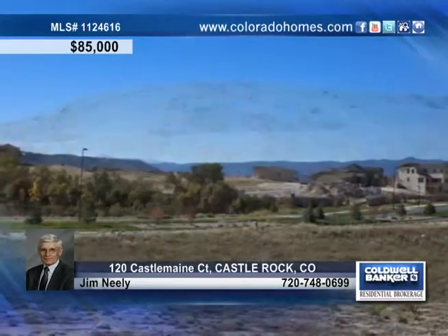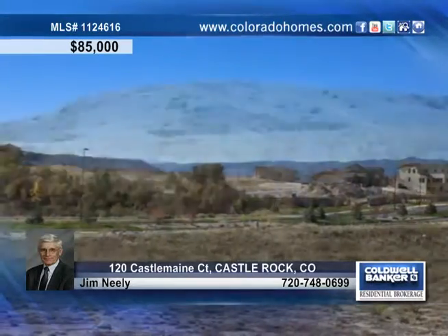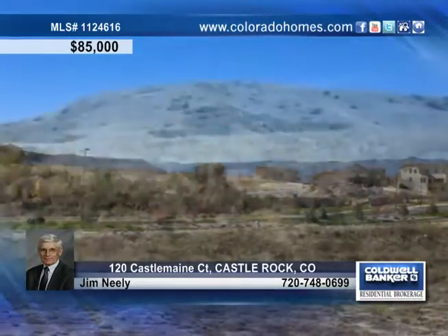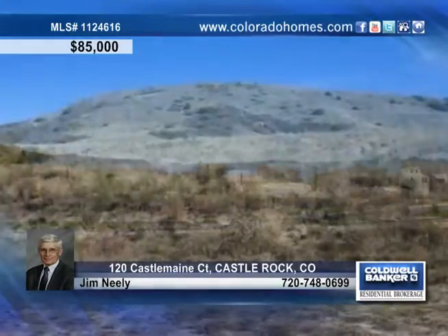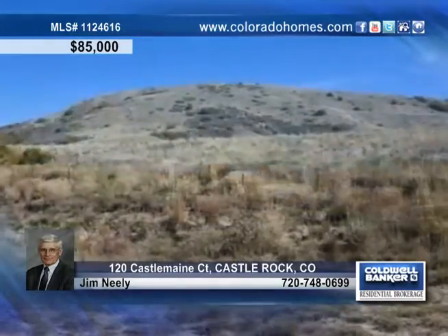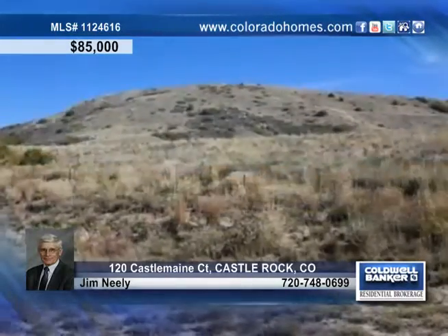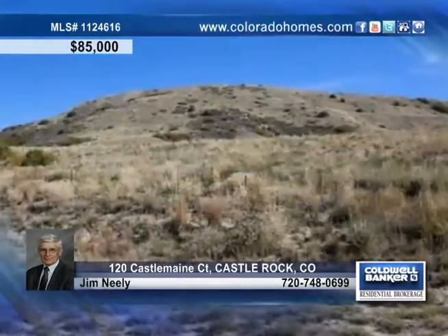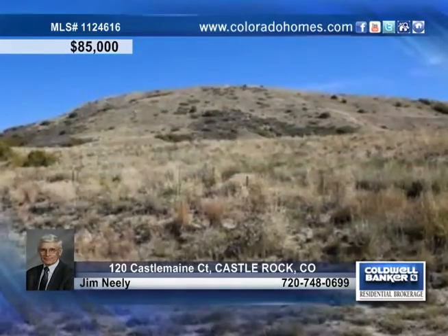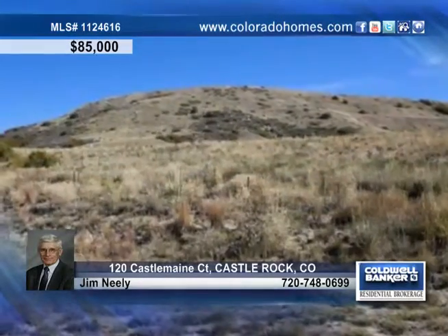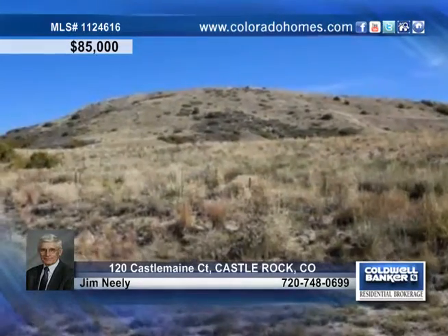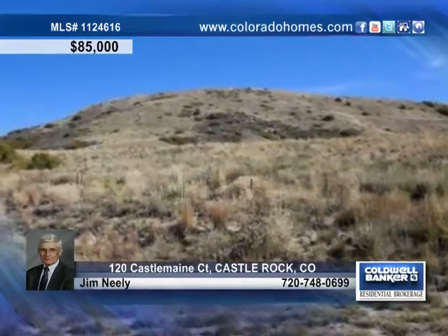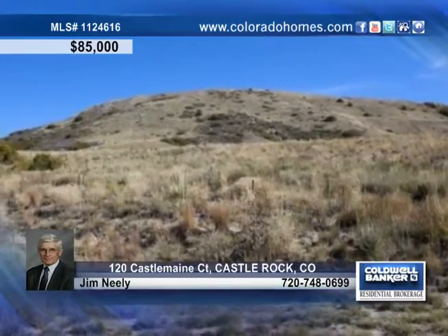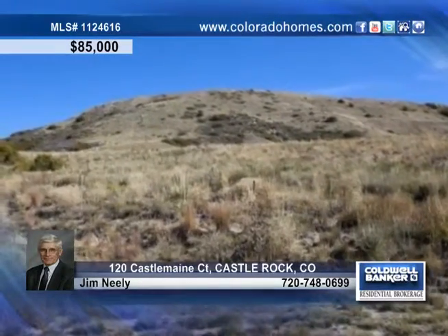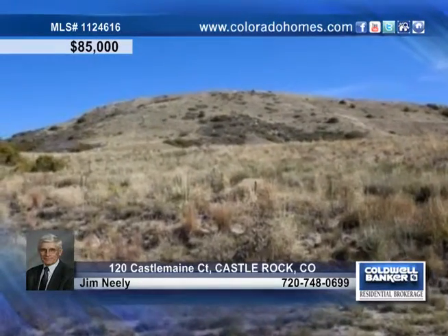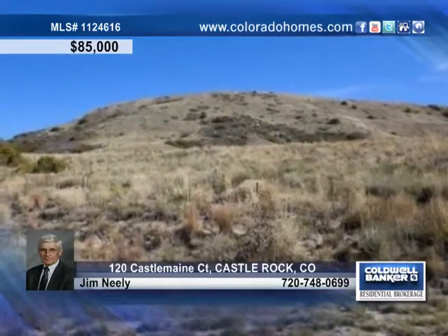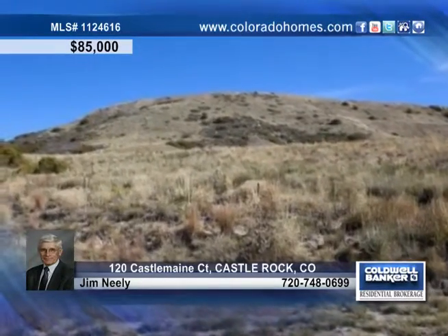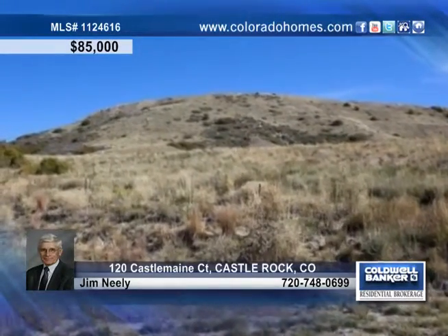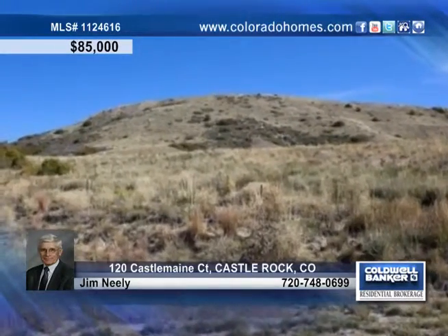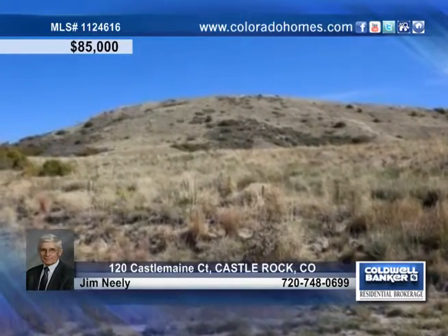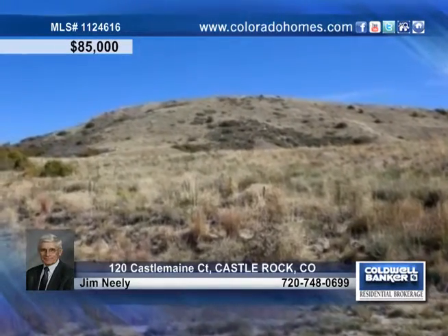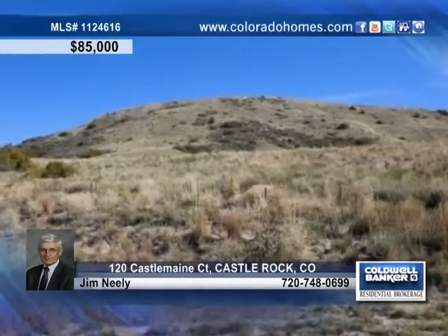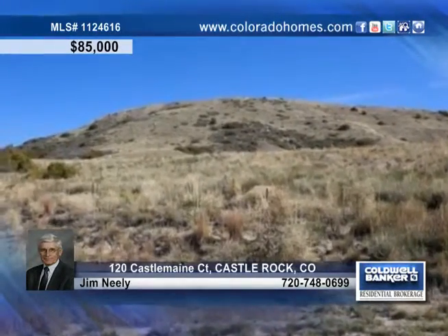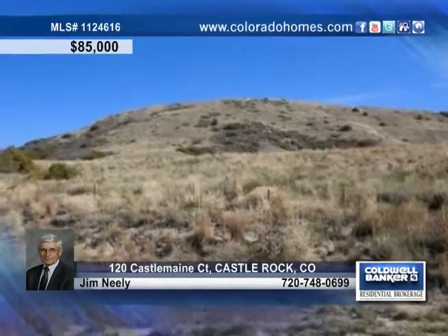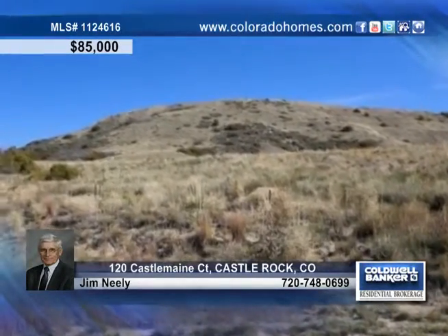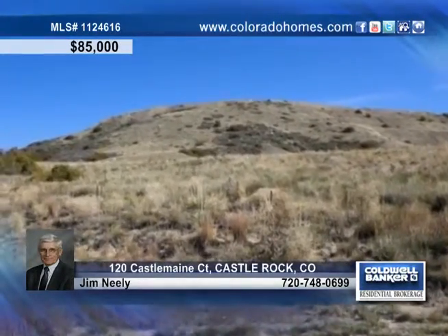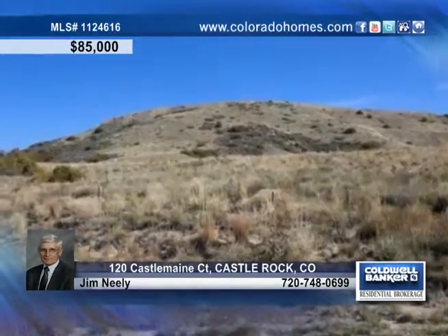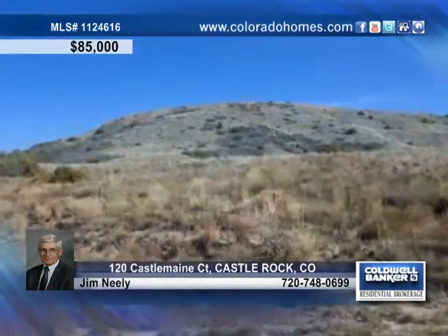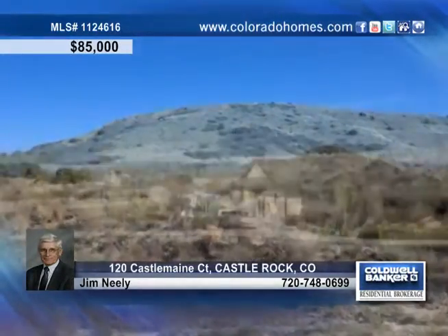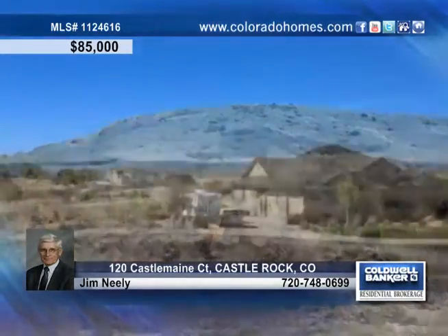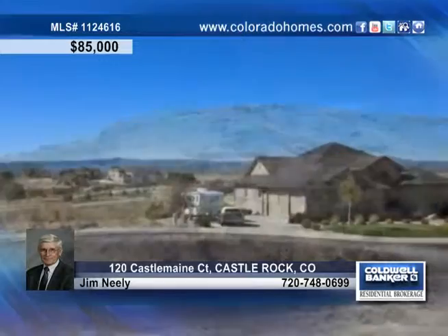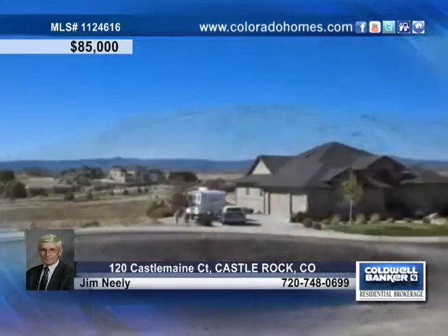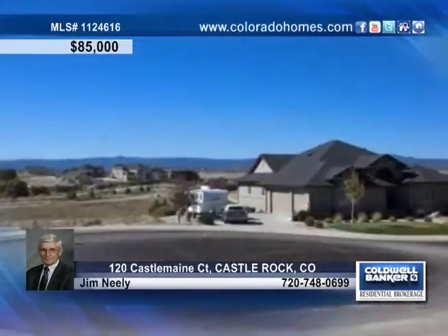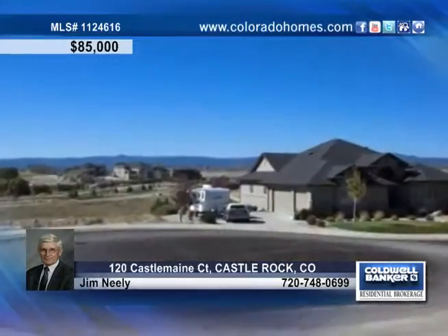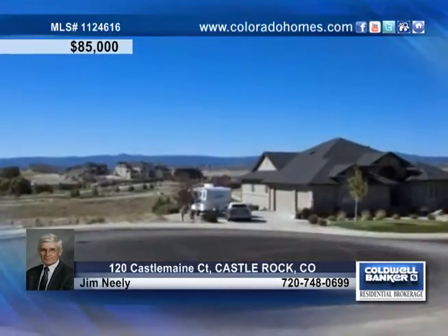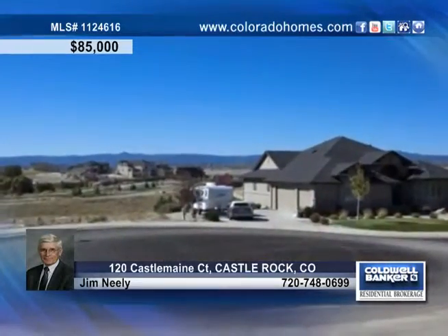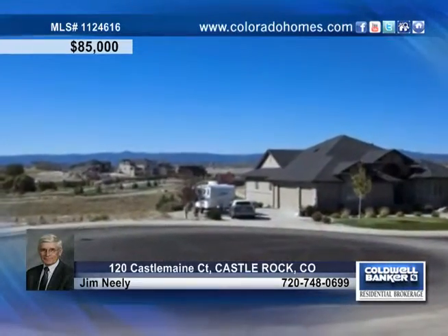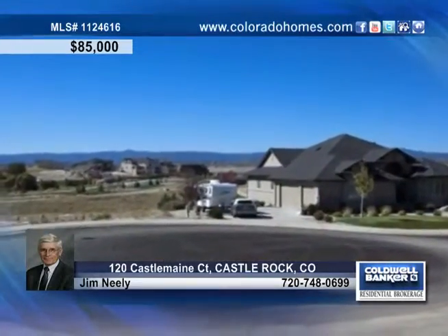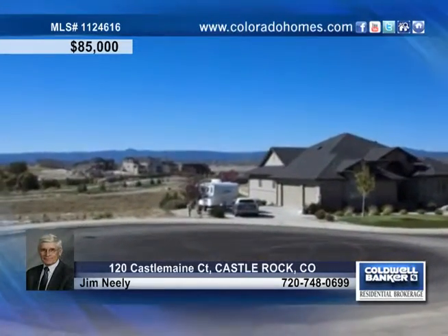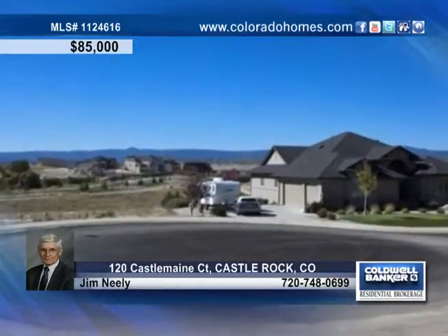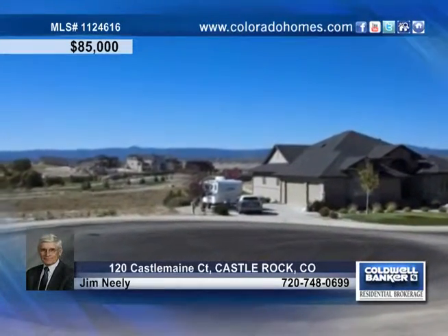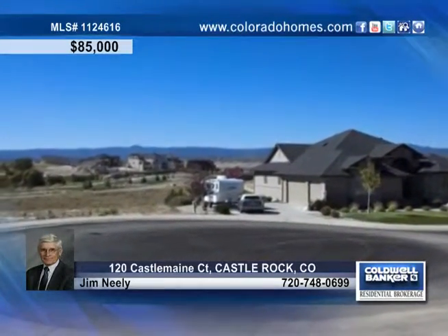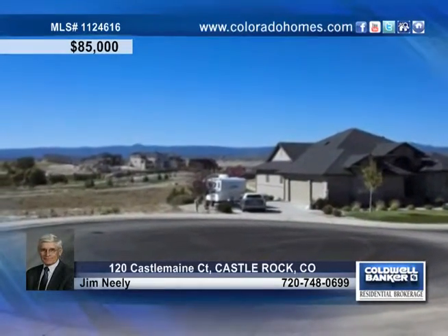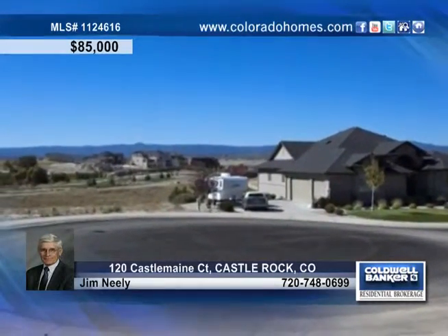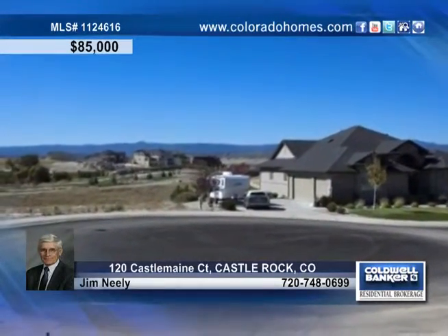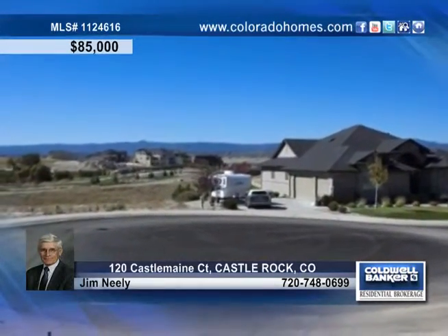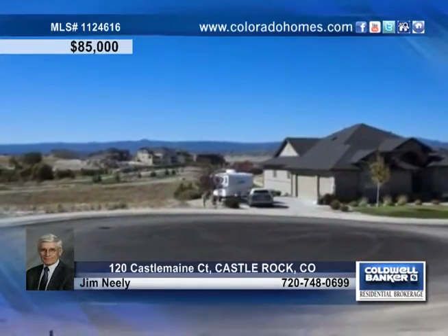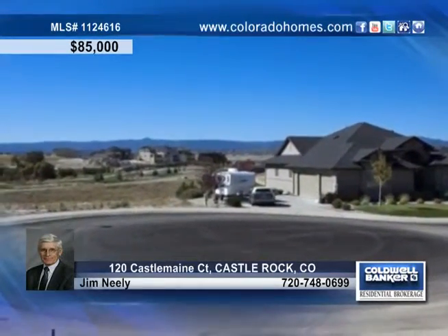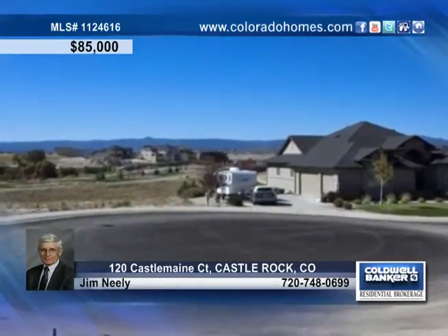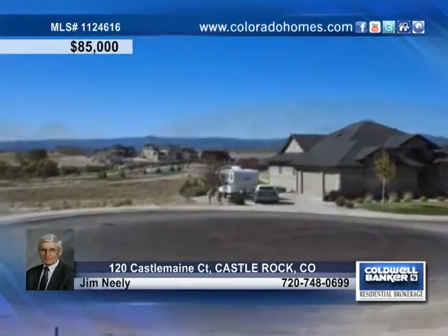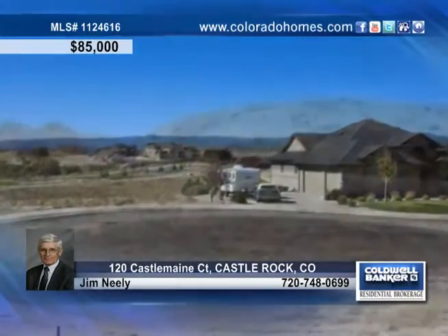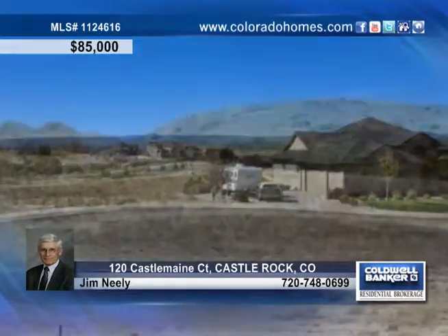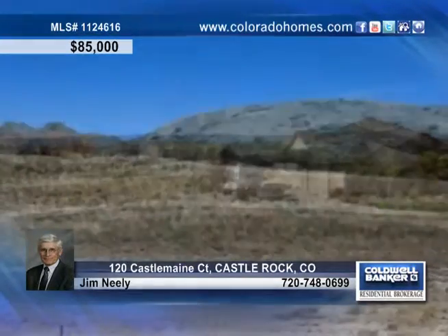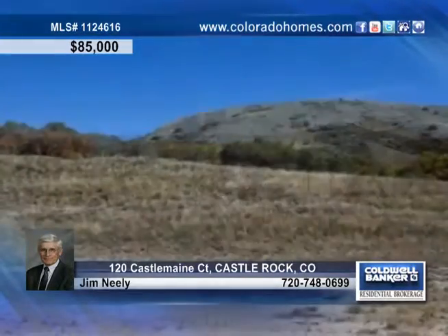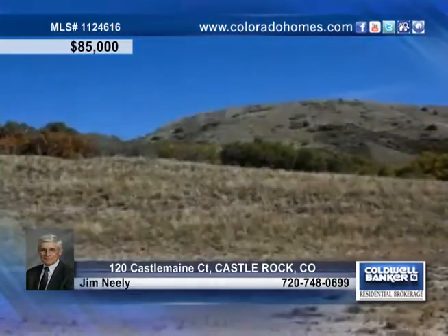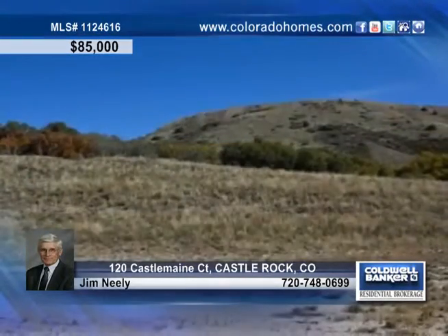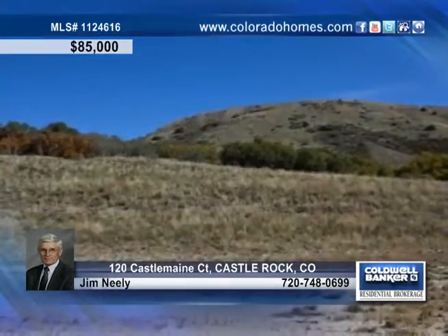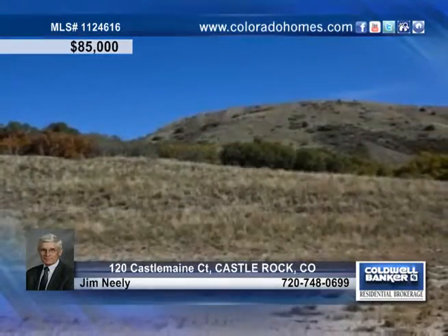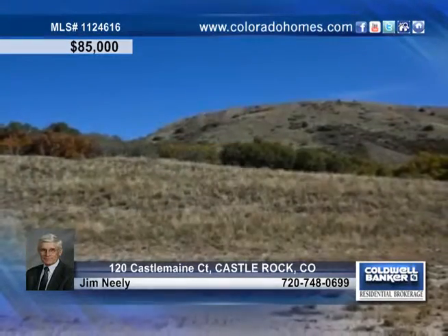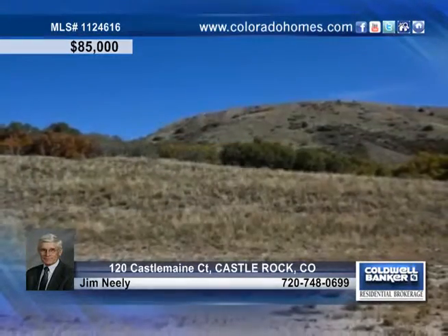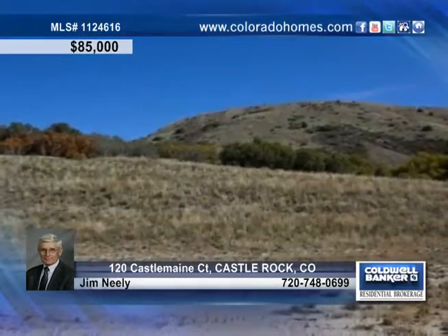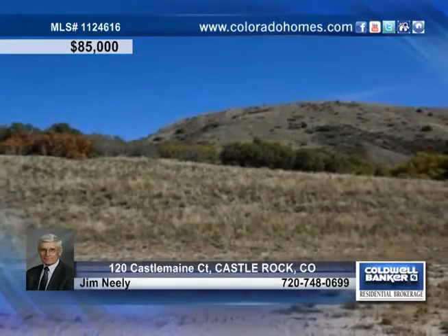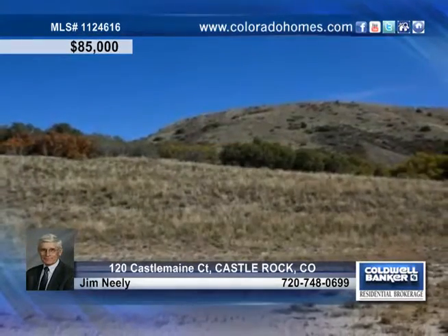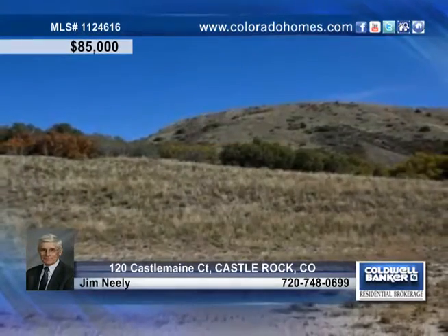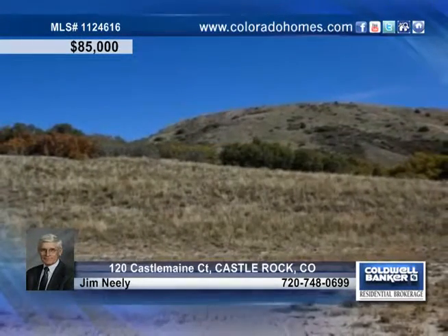All the lots have sufficient level space for dwelling, and there are four beautiful custom homes already in place and occupied. Call Jim Neely to find out more.